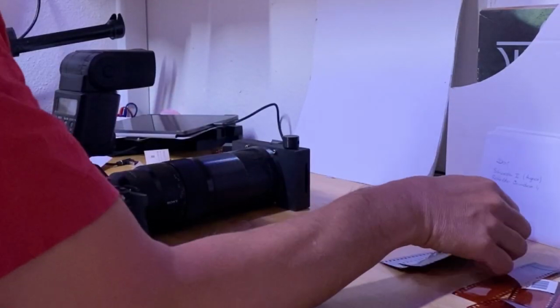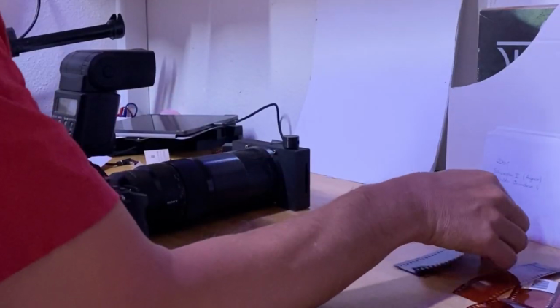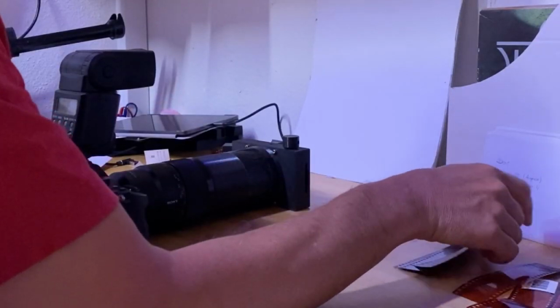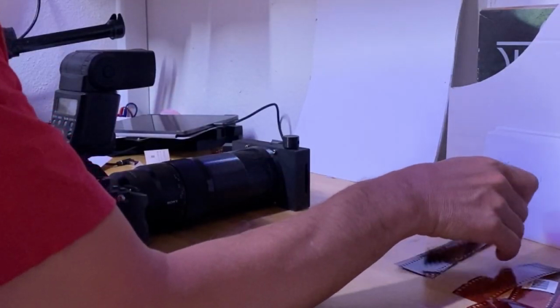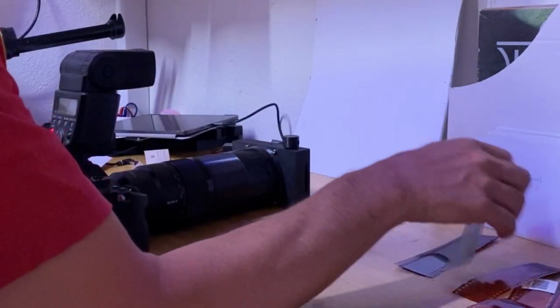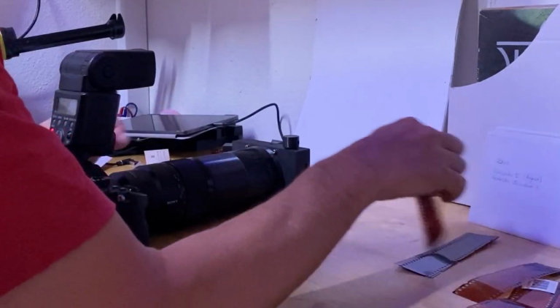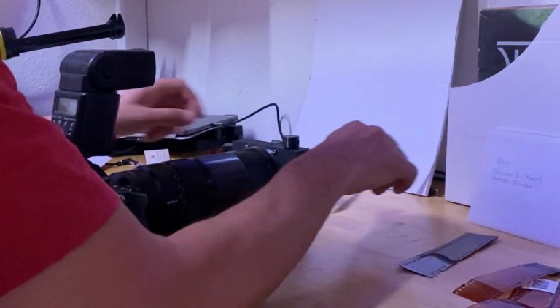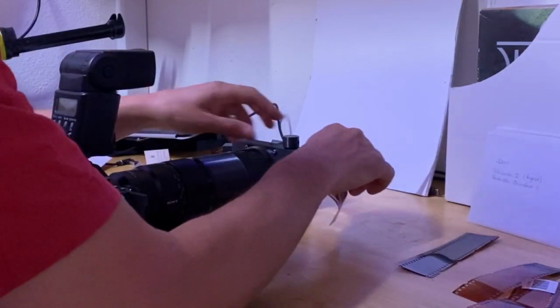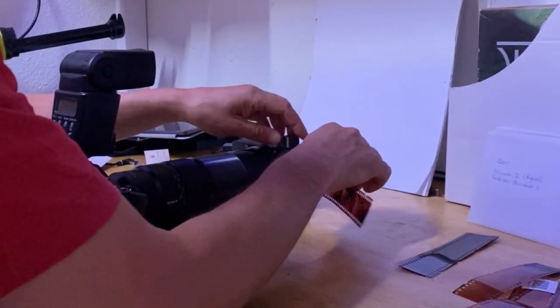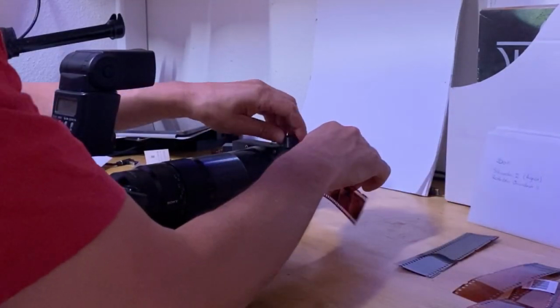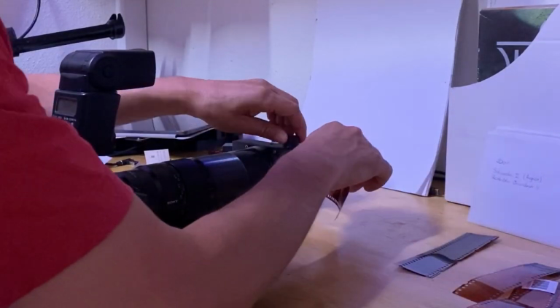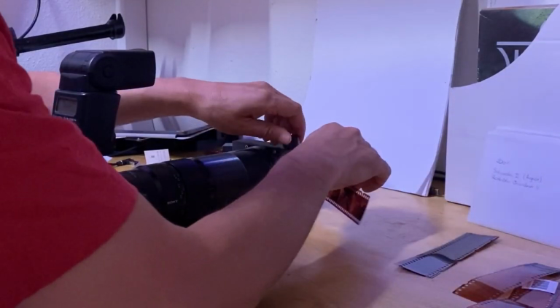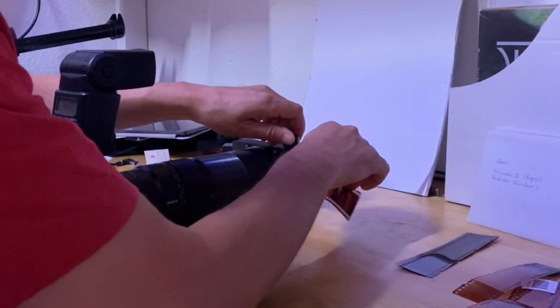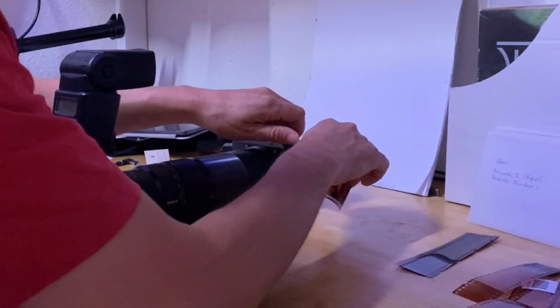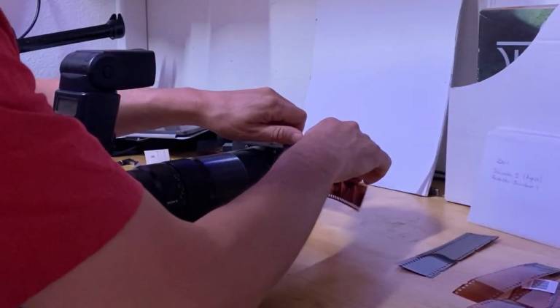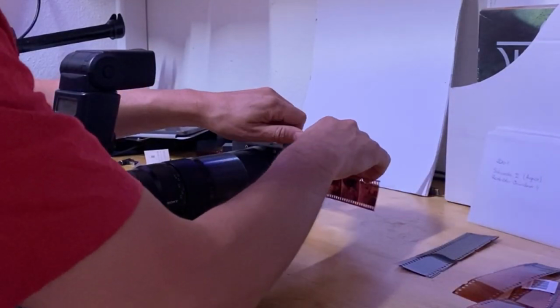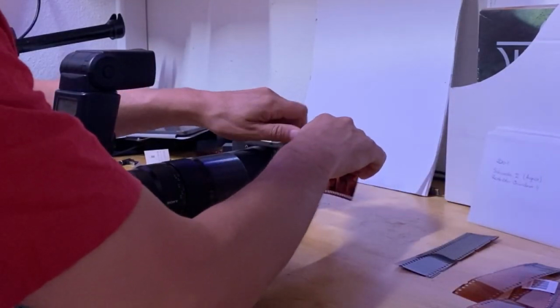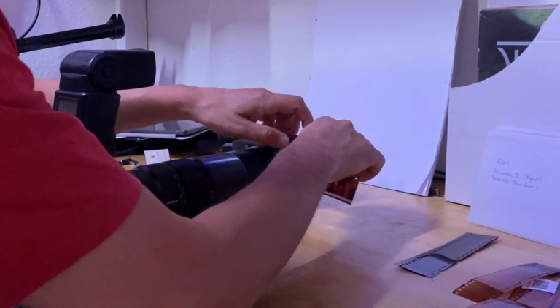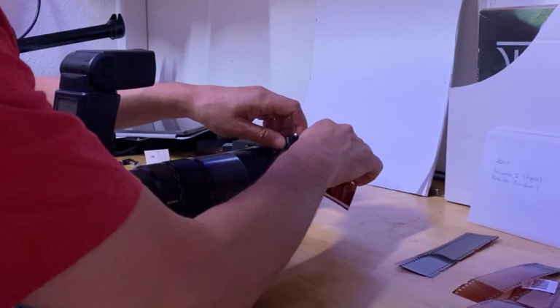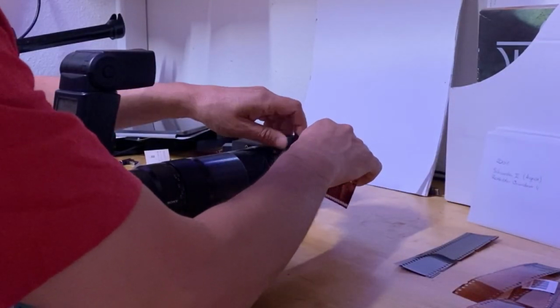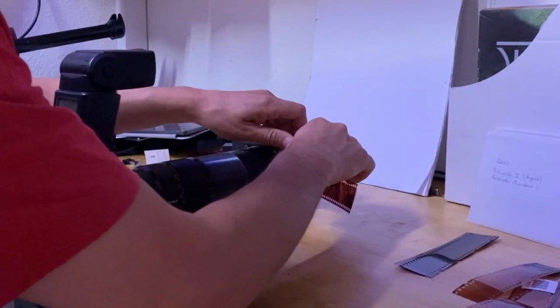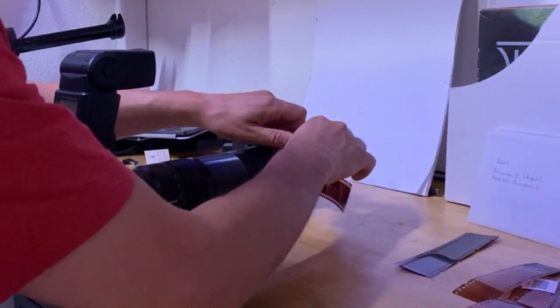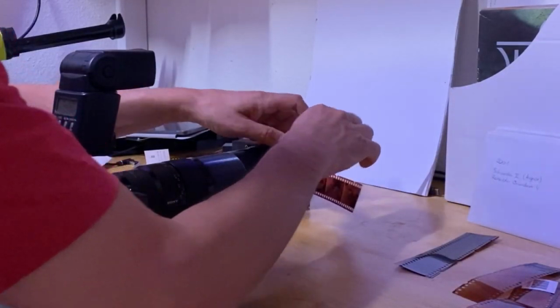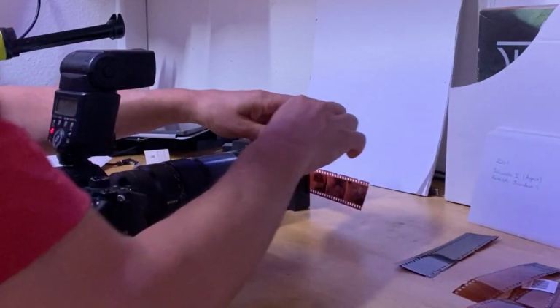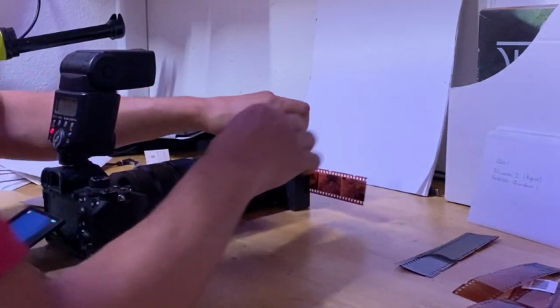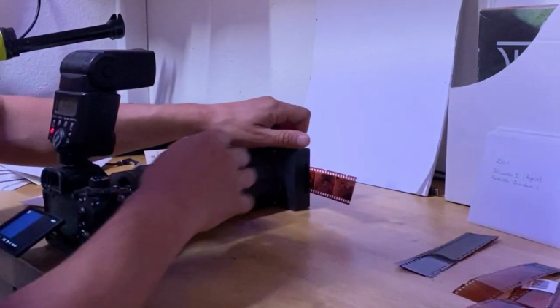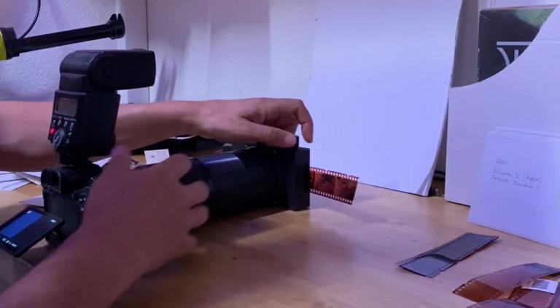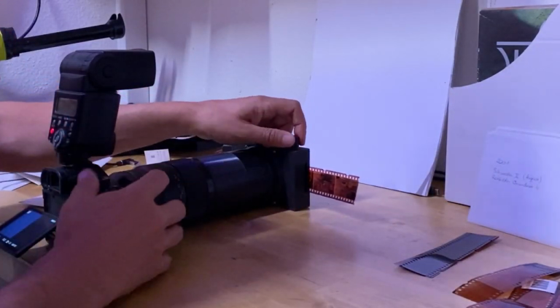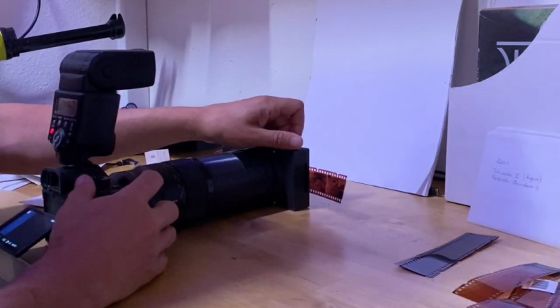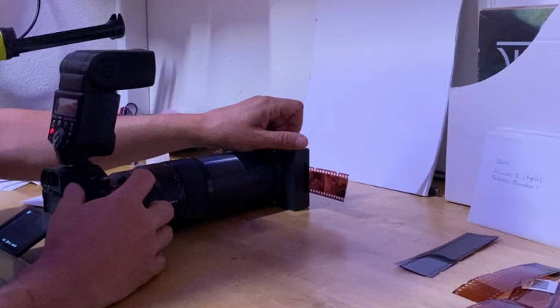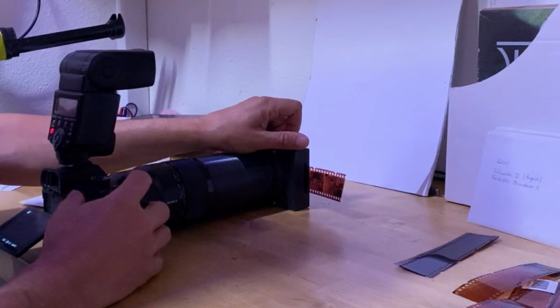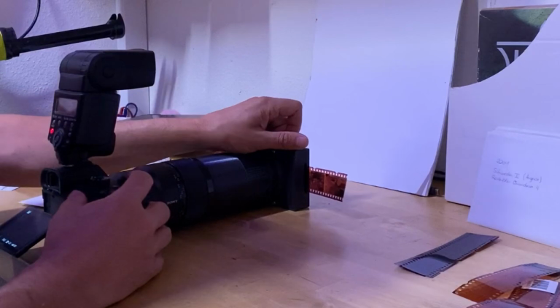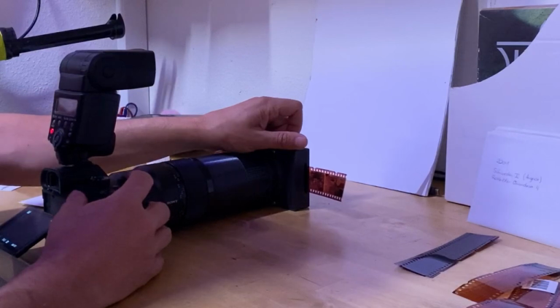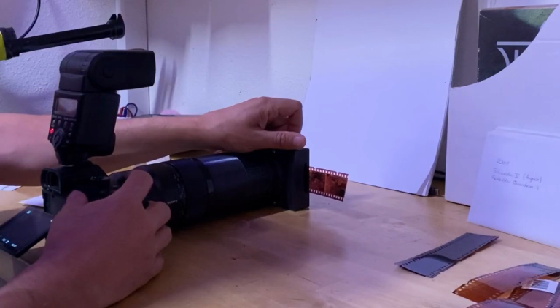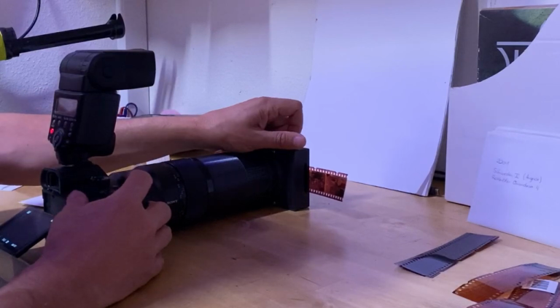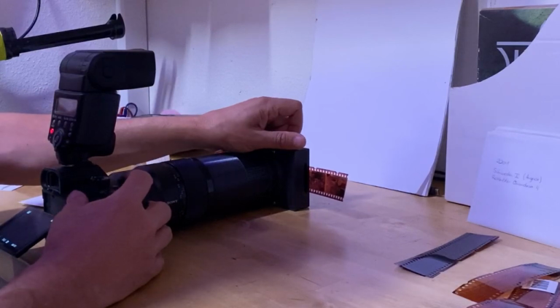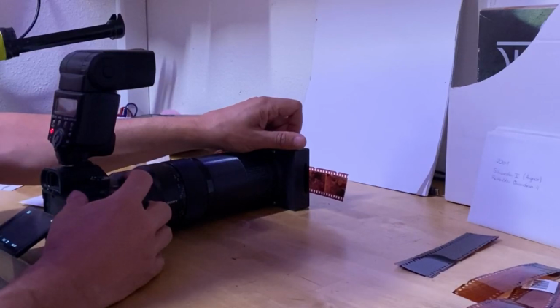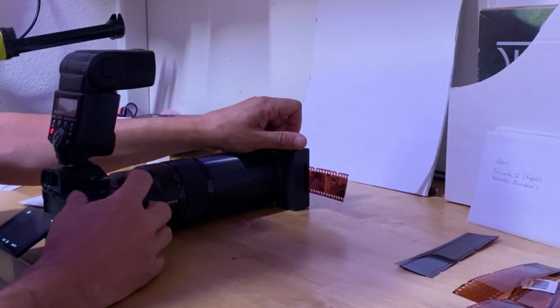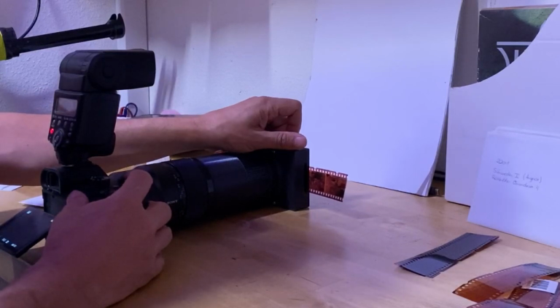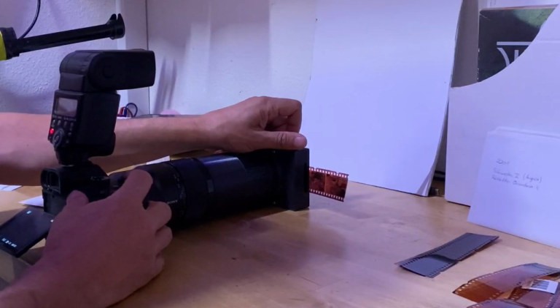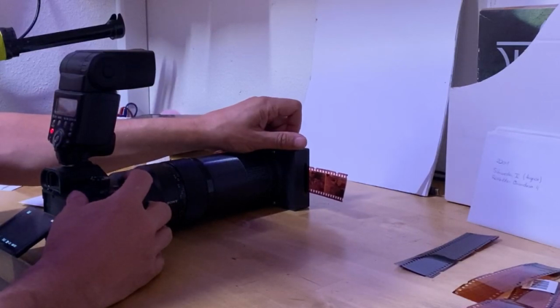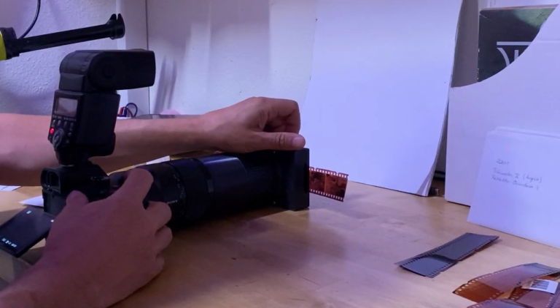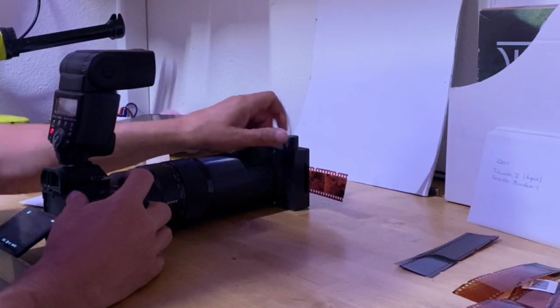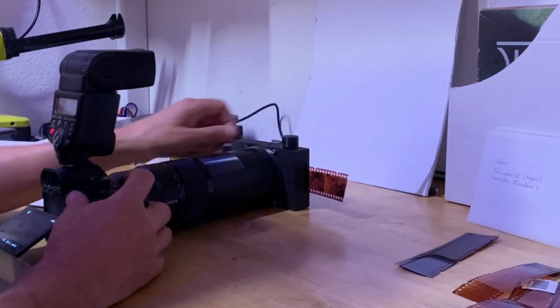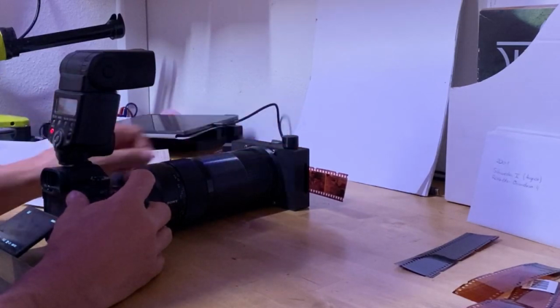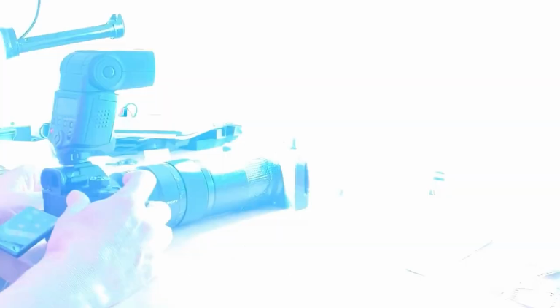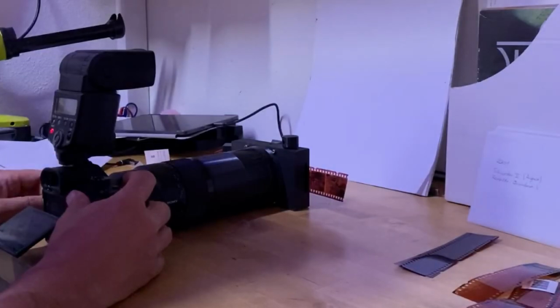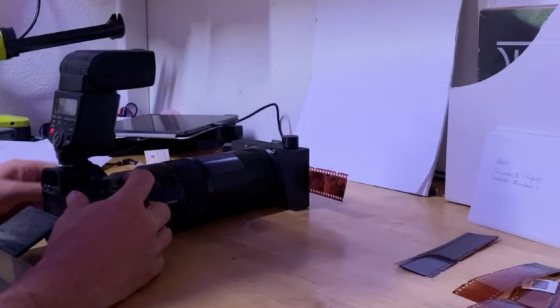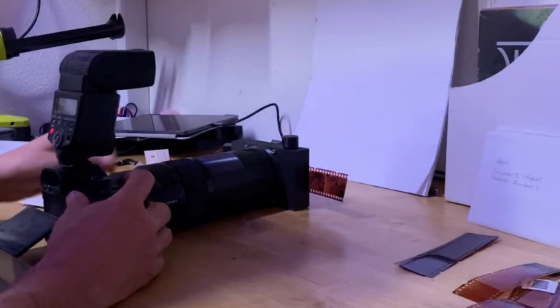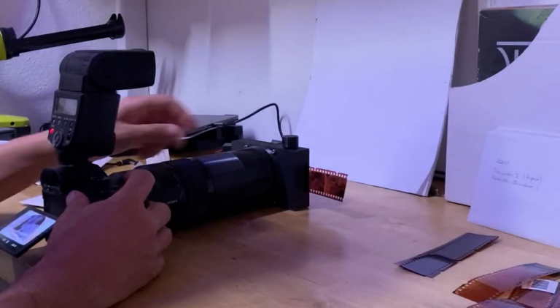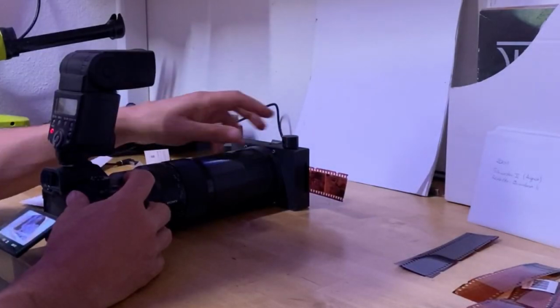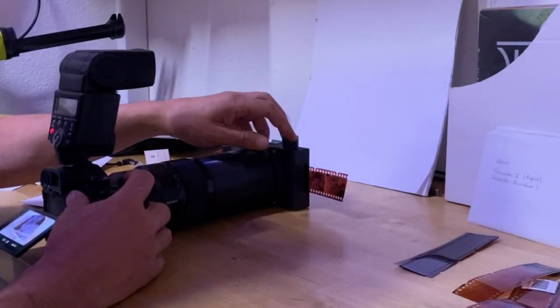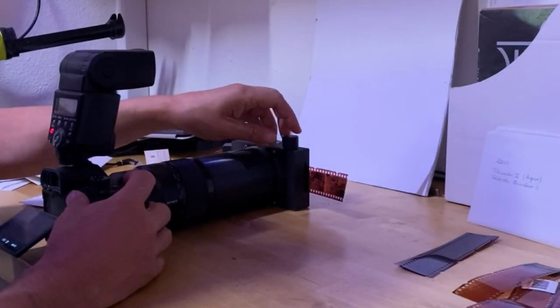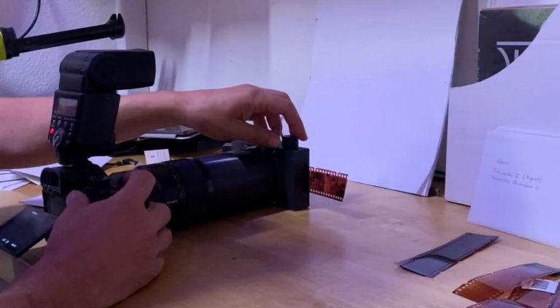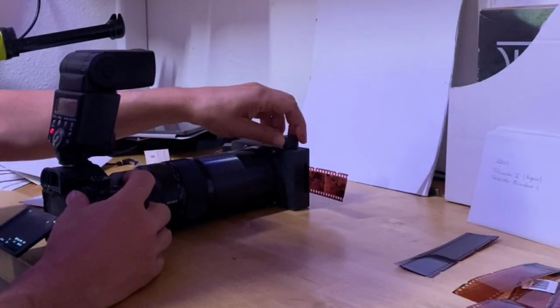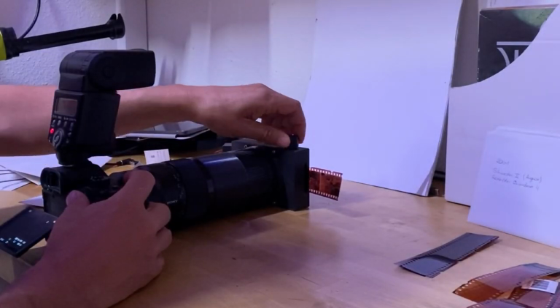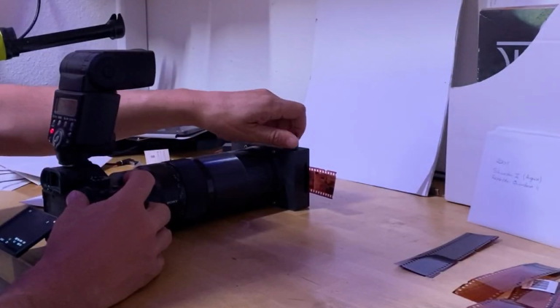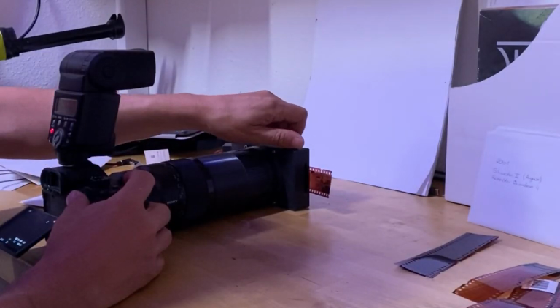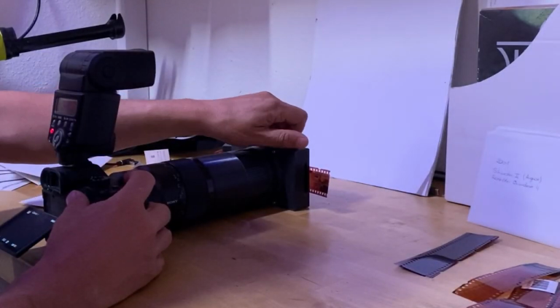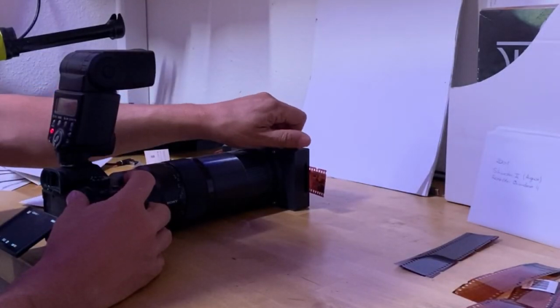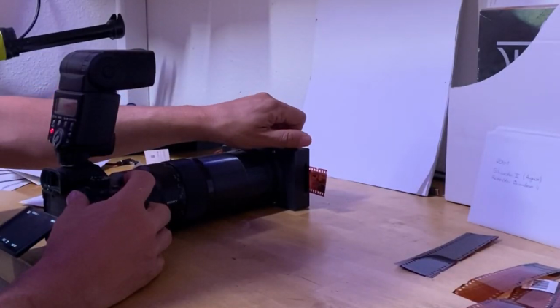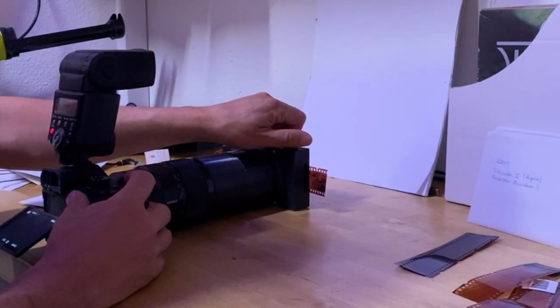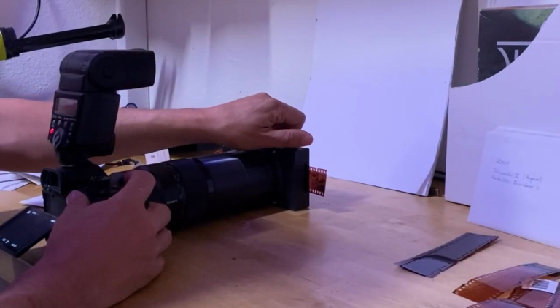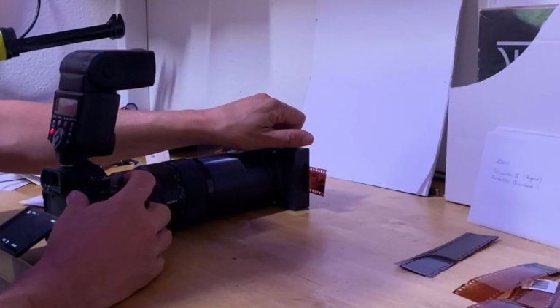This is the process of inserting a film strip, take a photo with a flash and move on to the next picture.